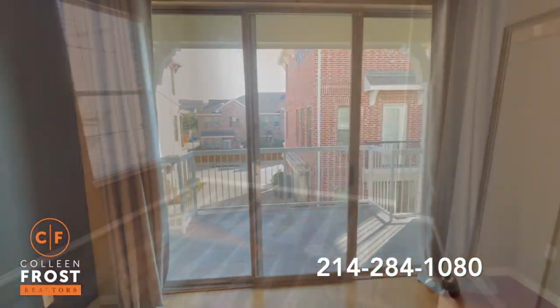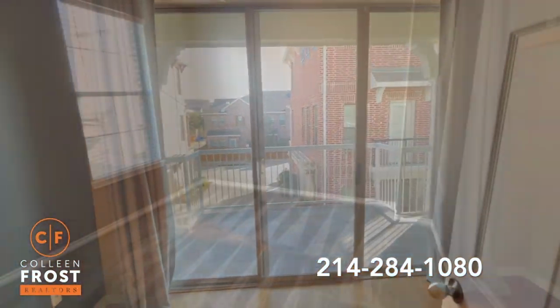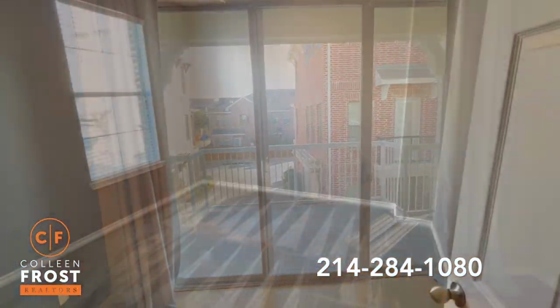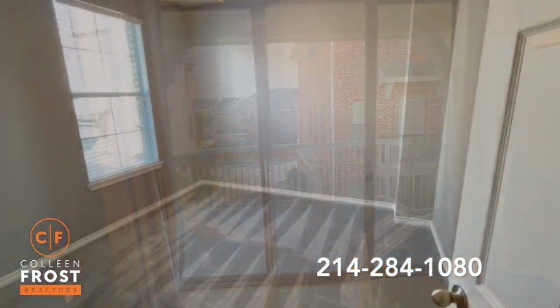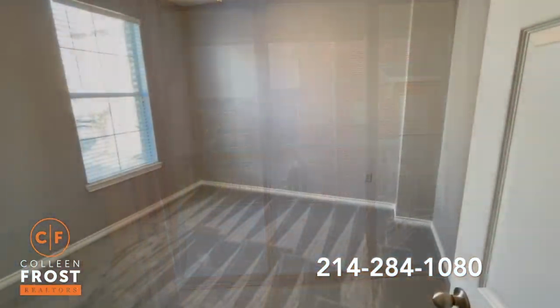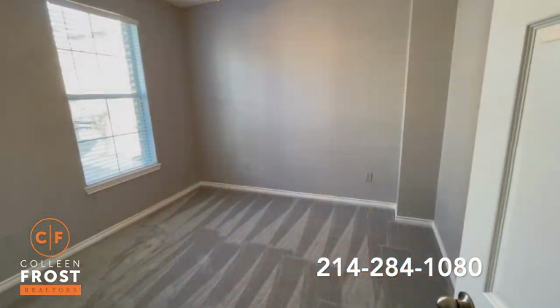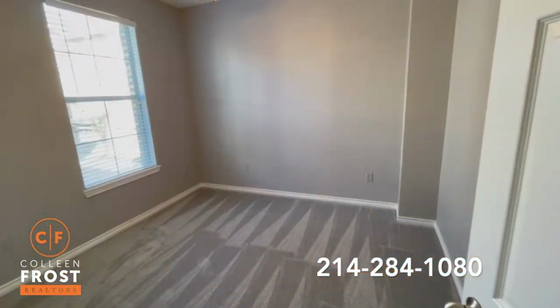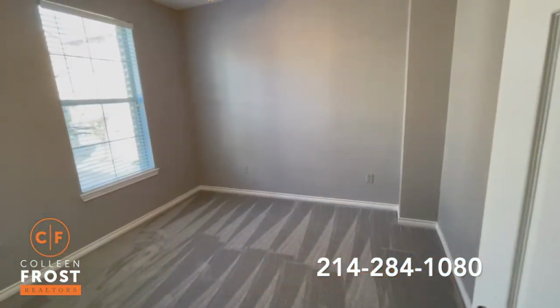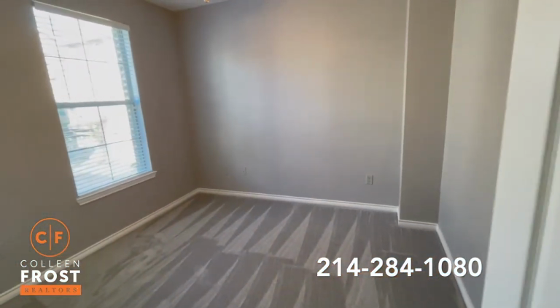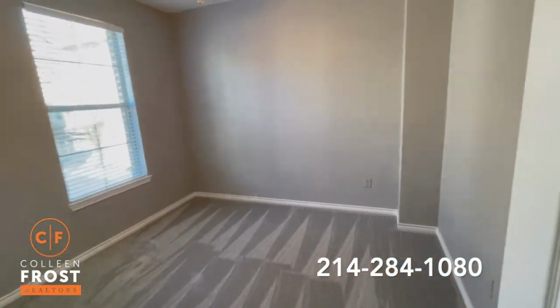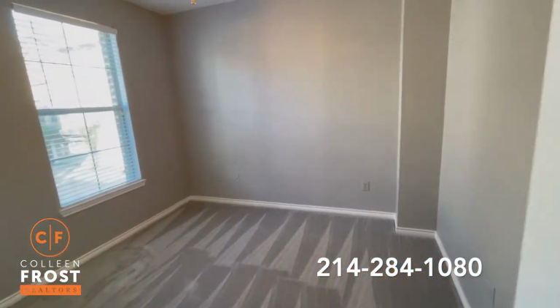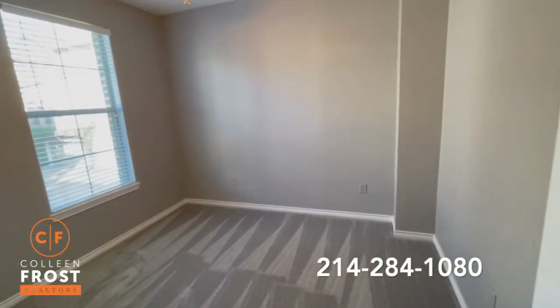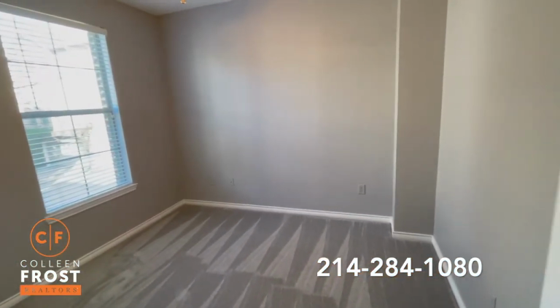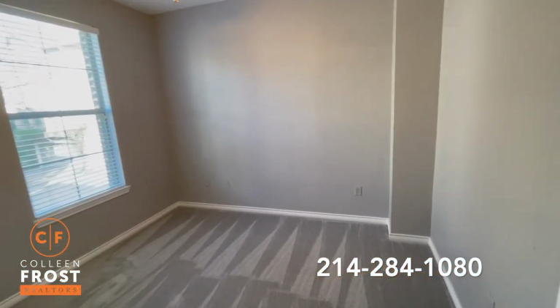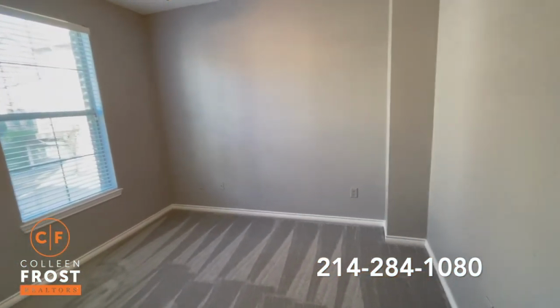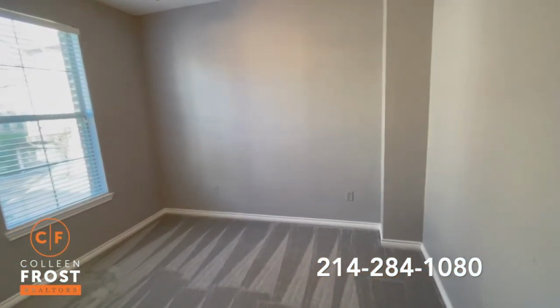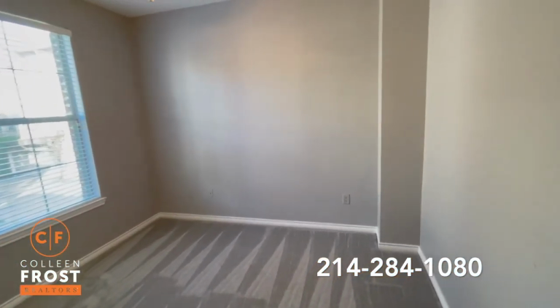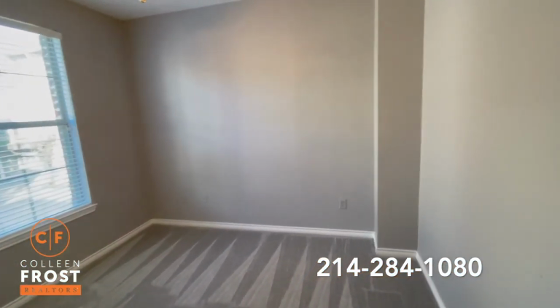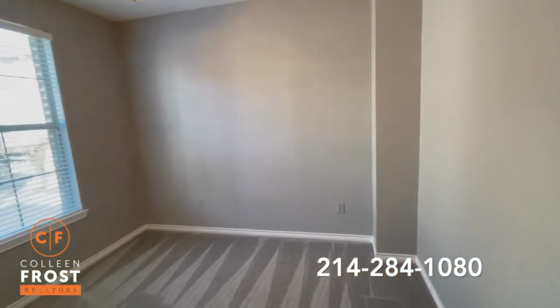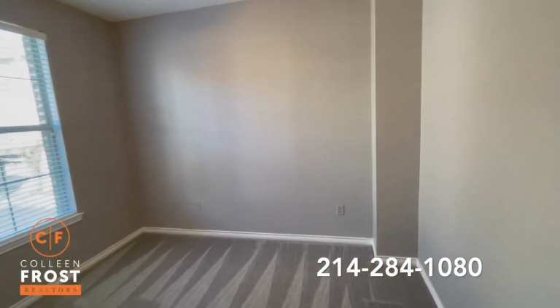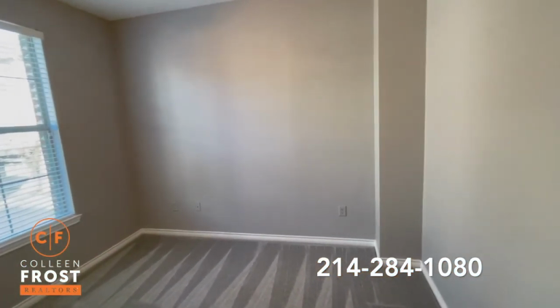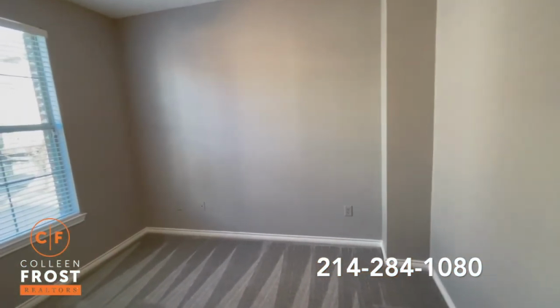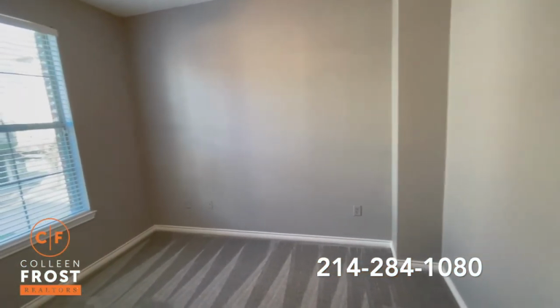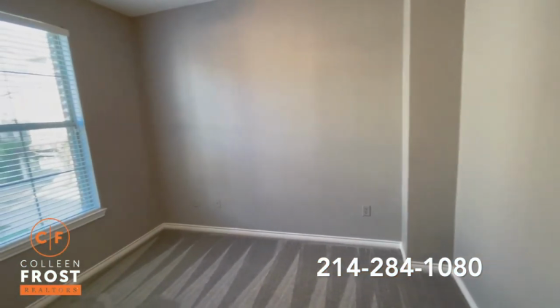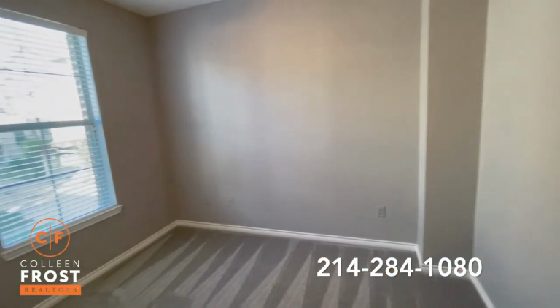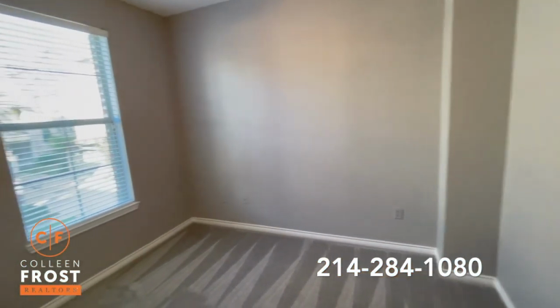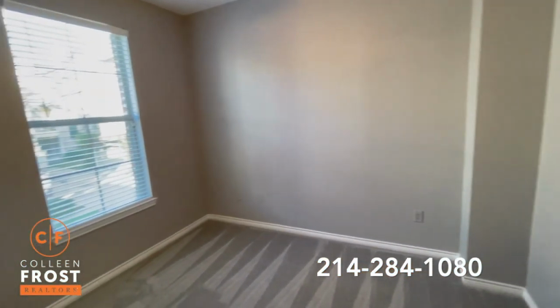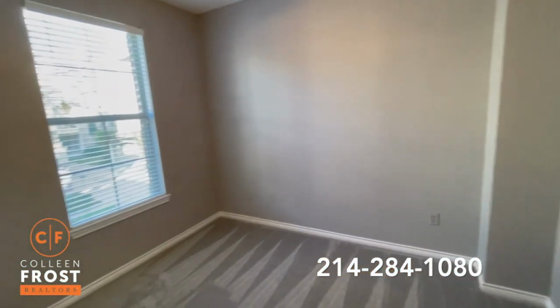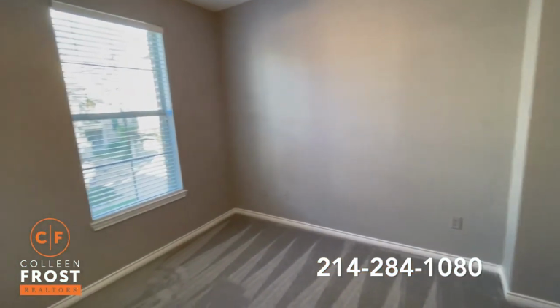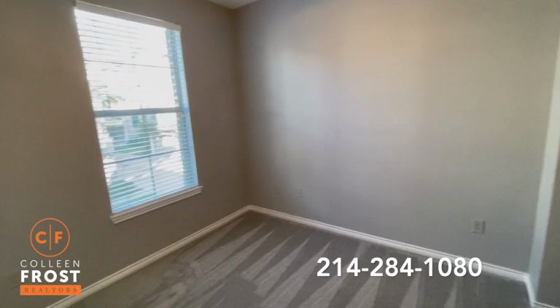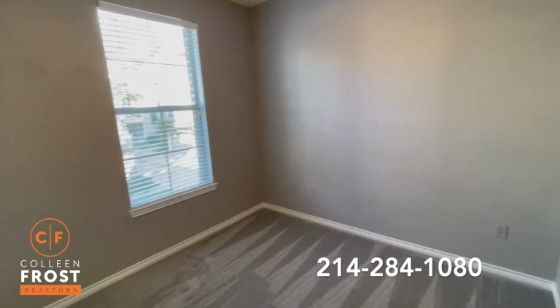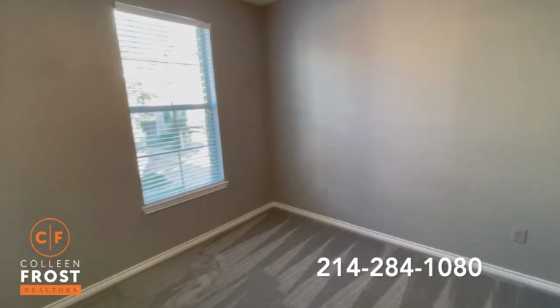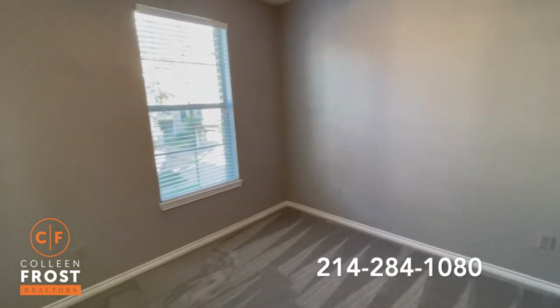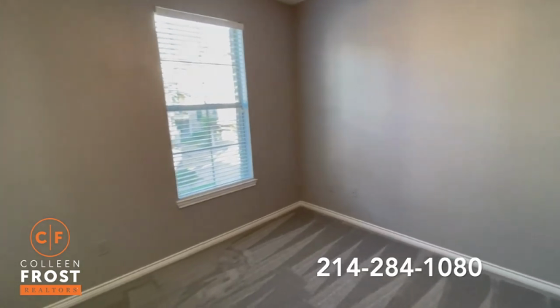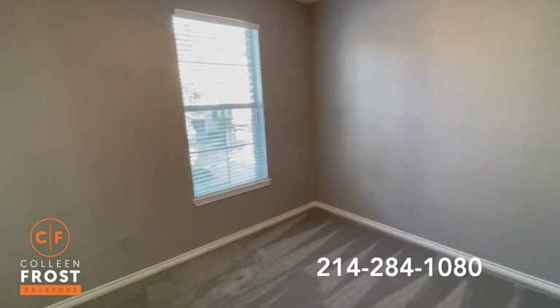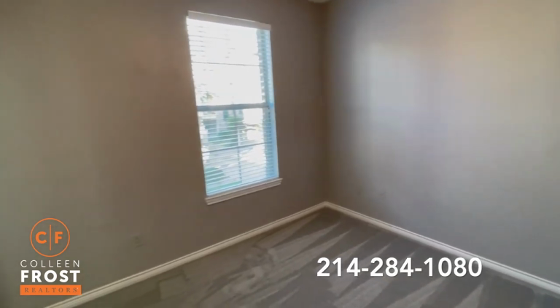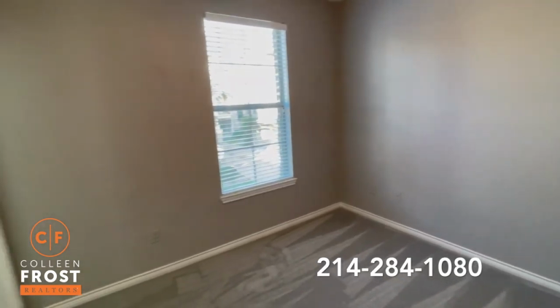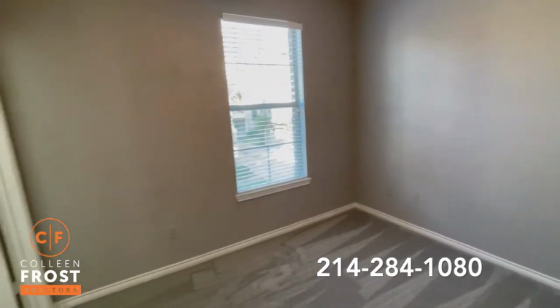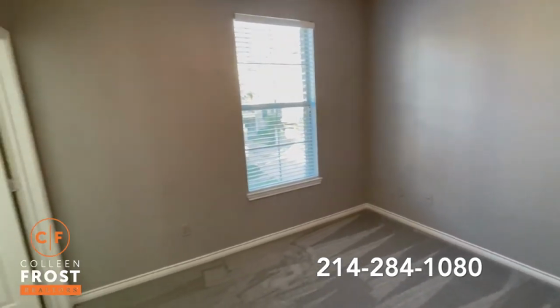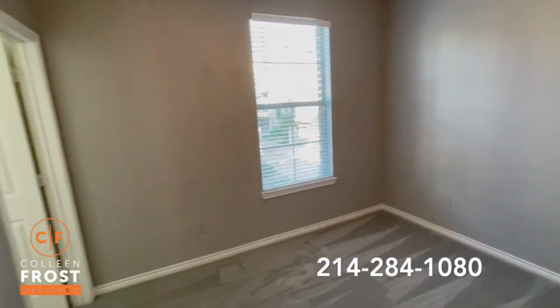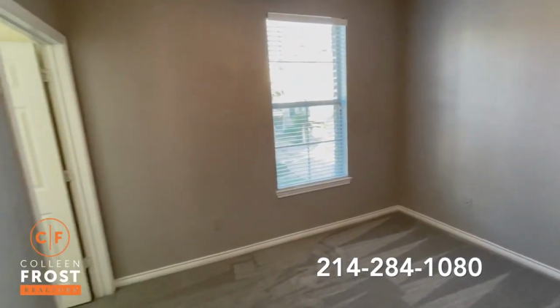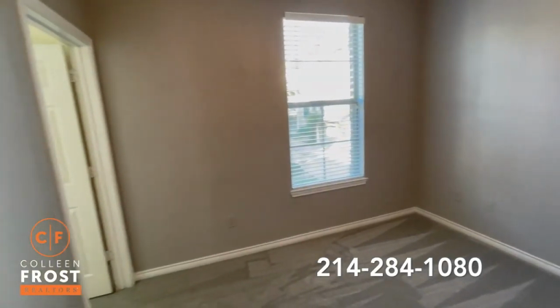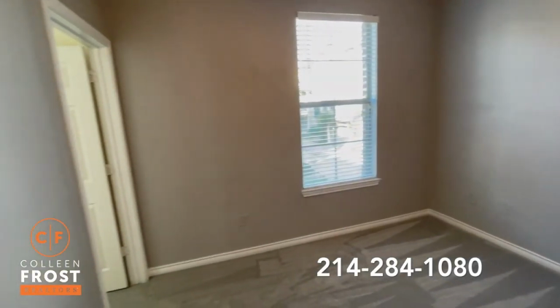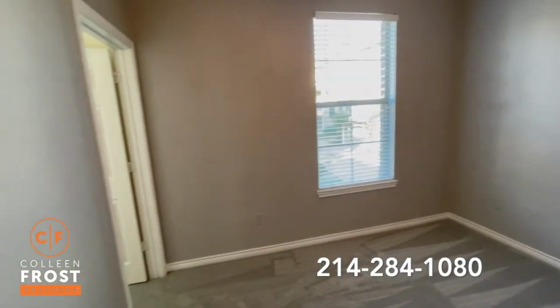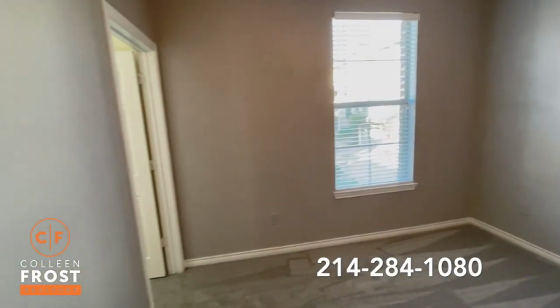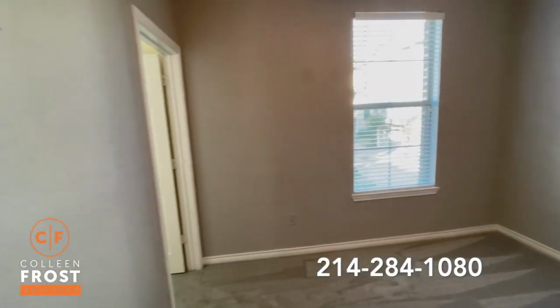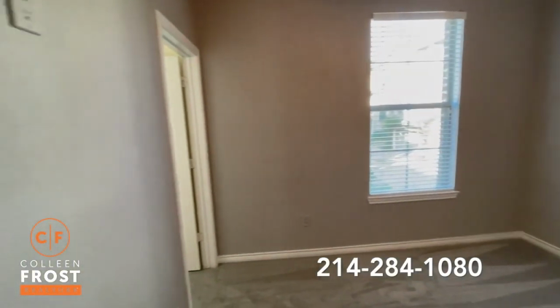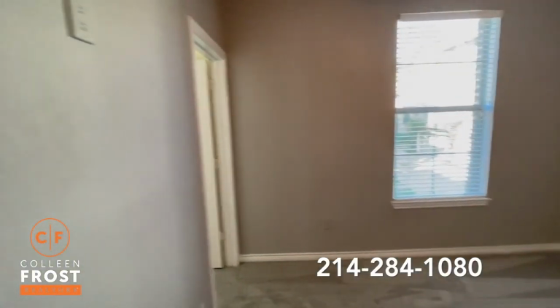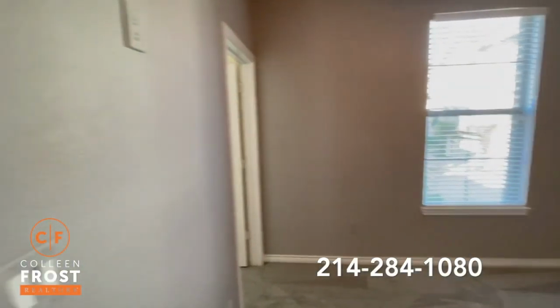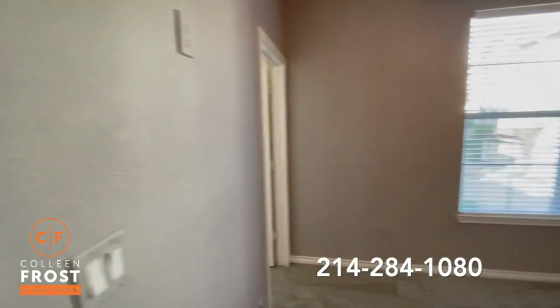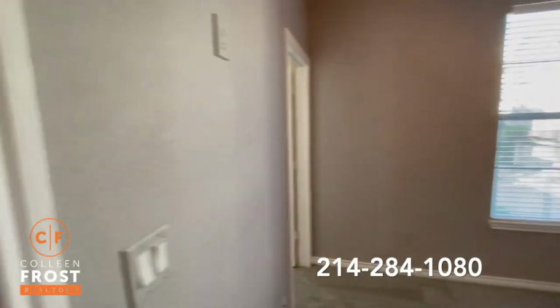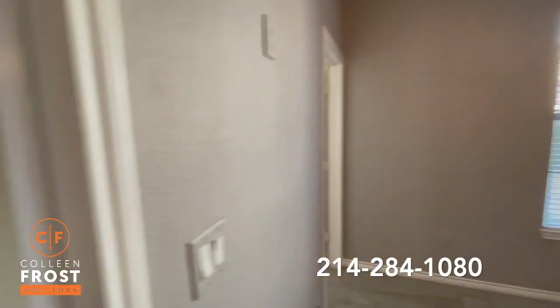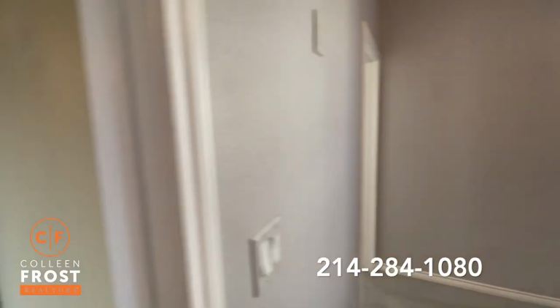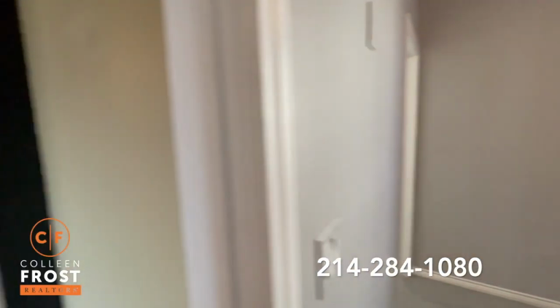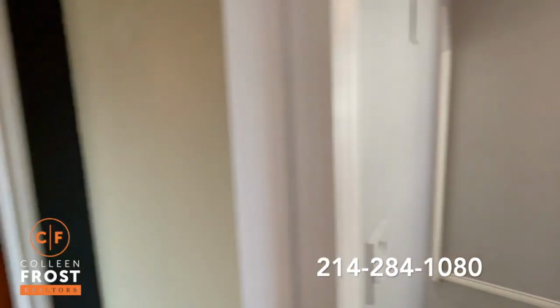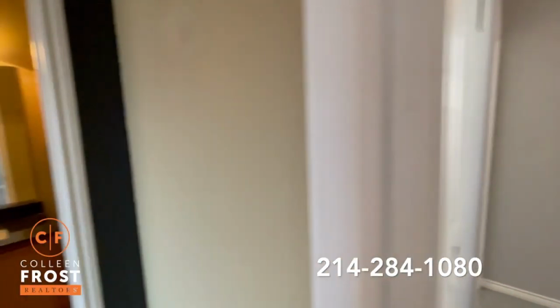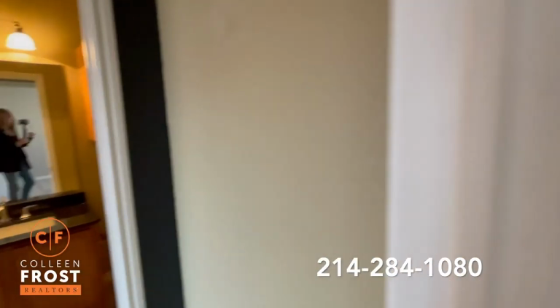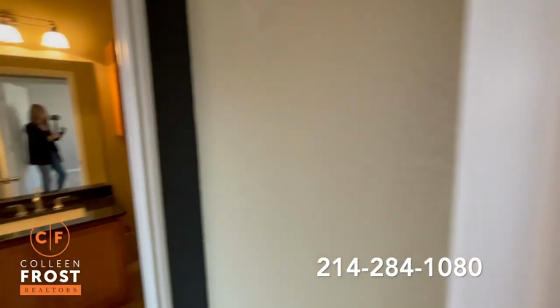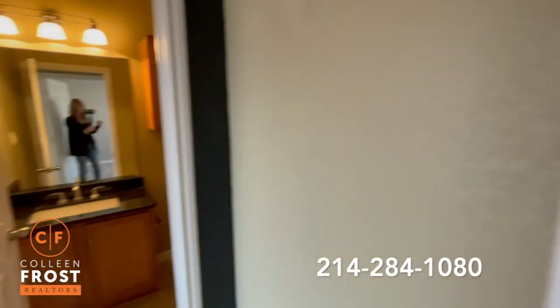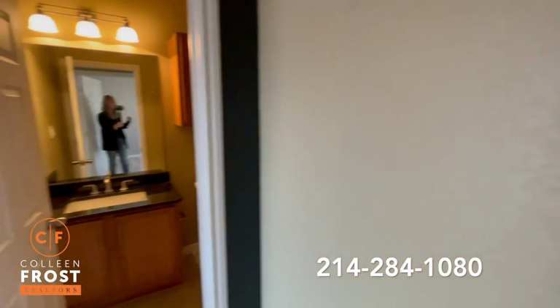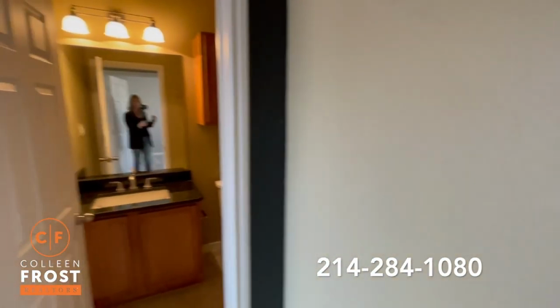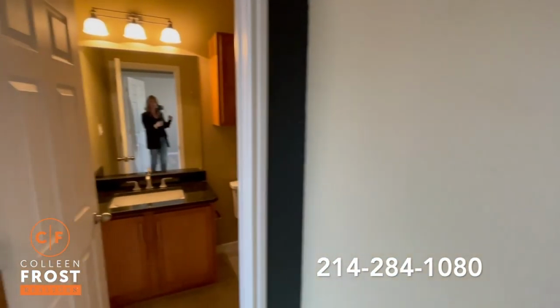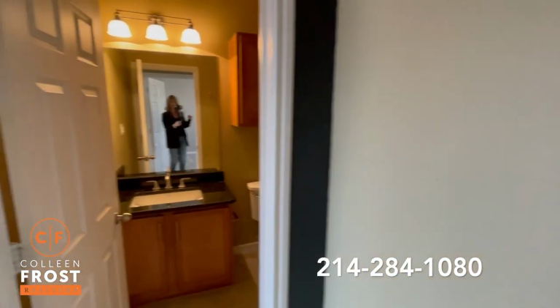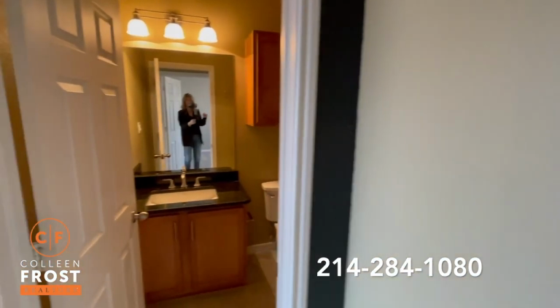Here we have our first secondary bedroom, and it's across the hall from a full bath.